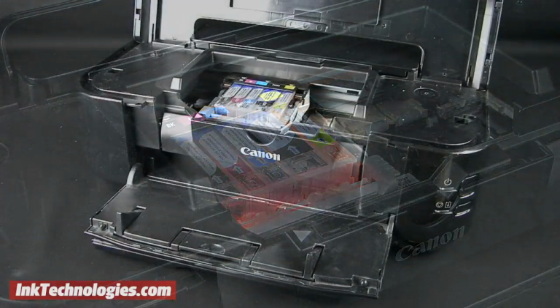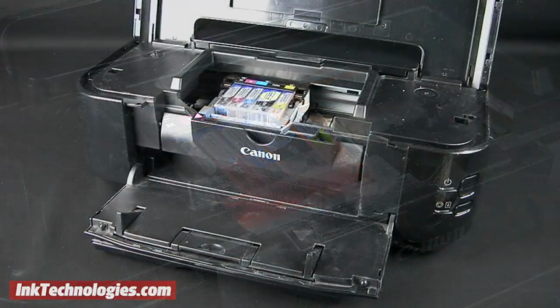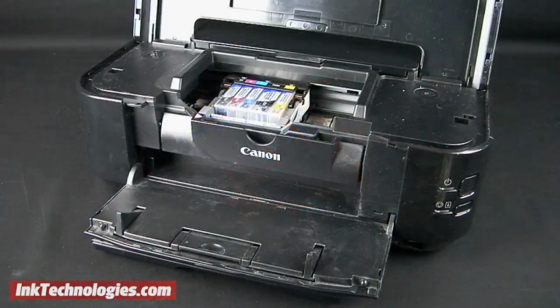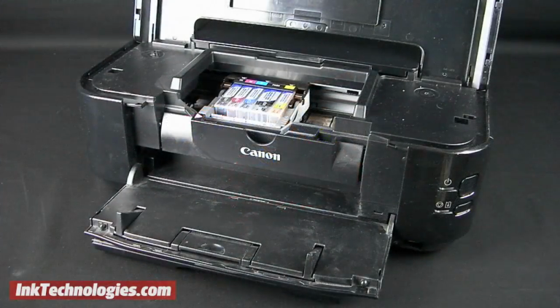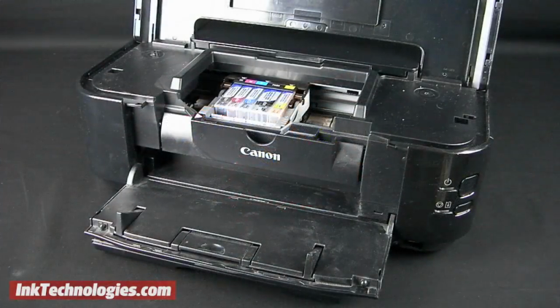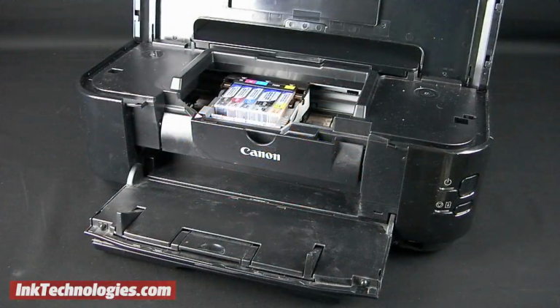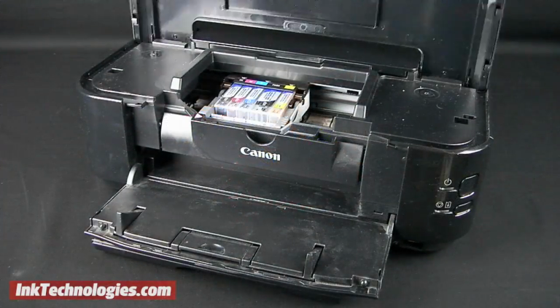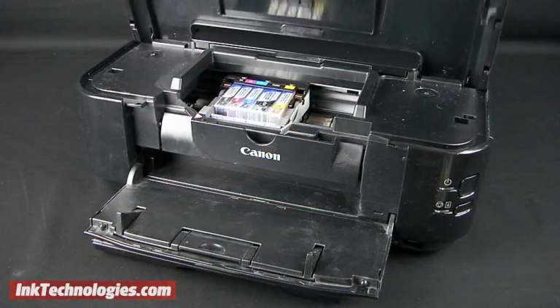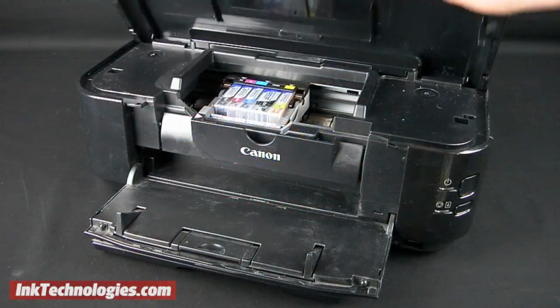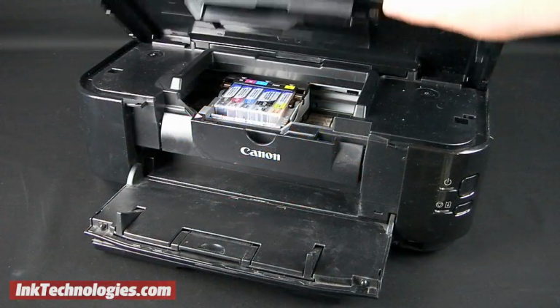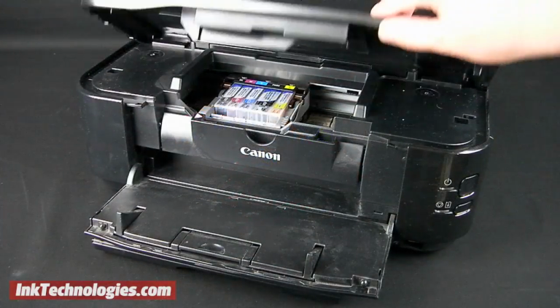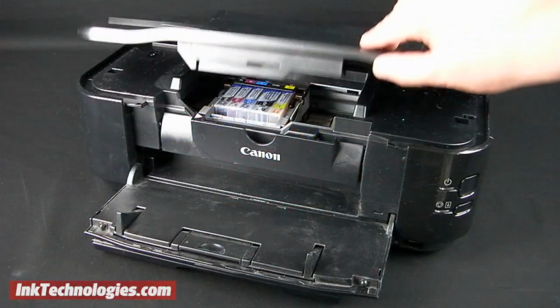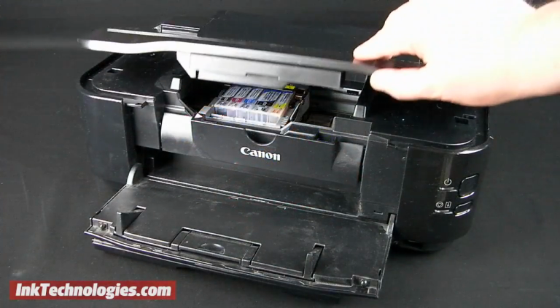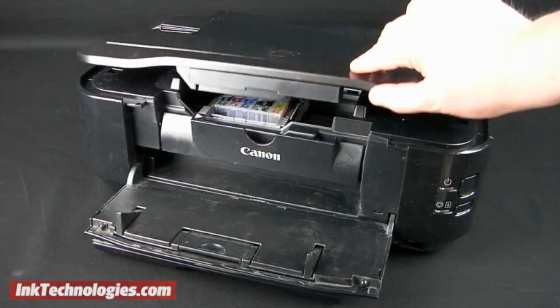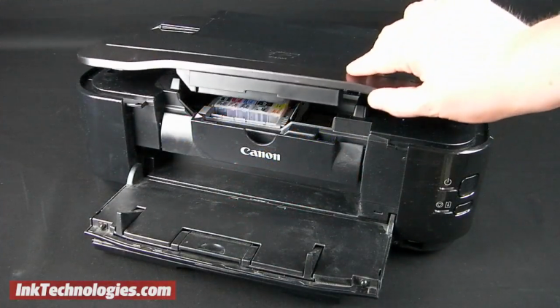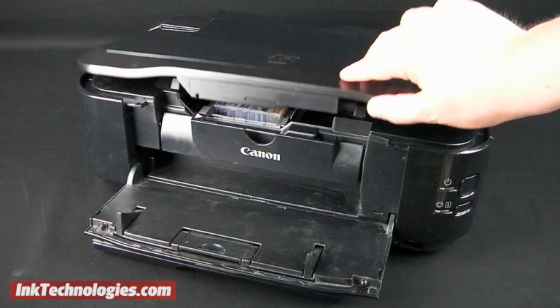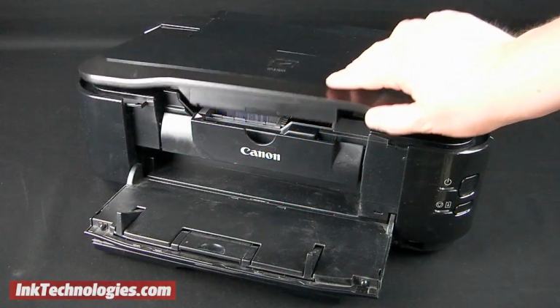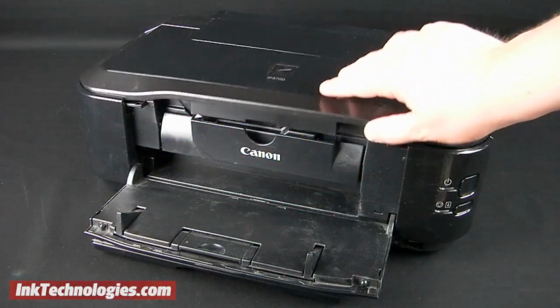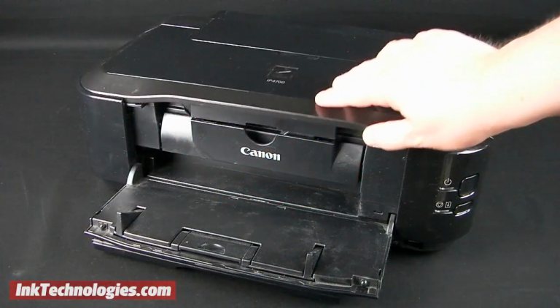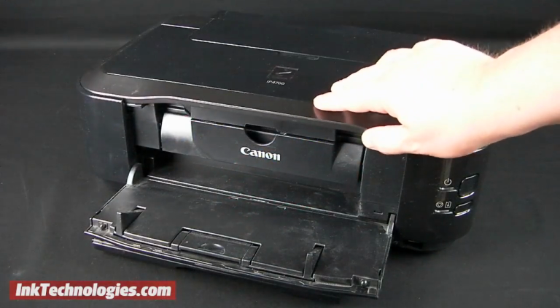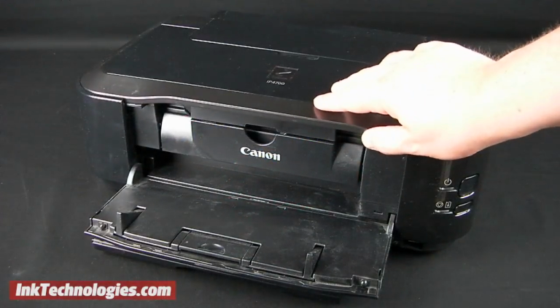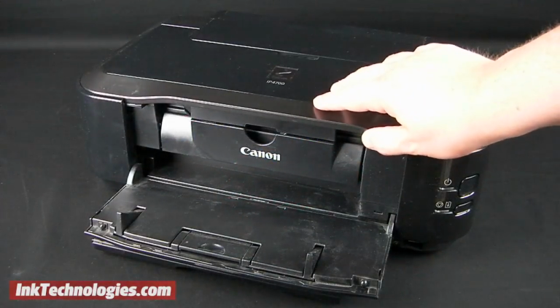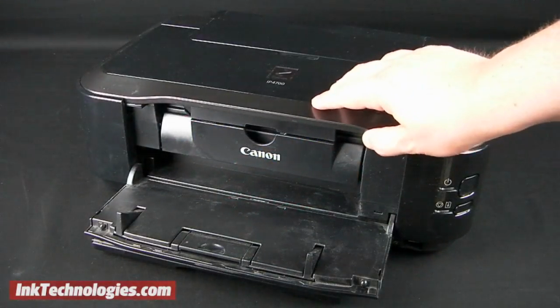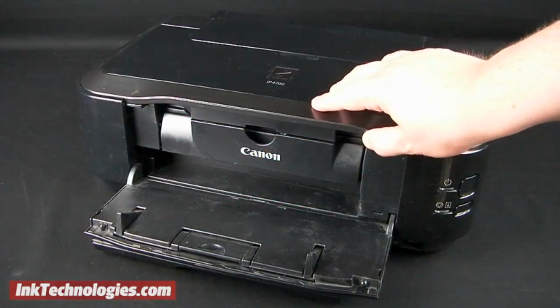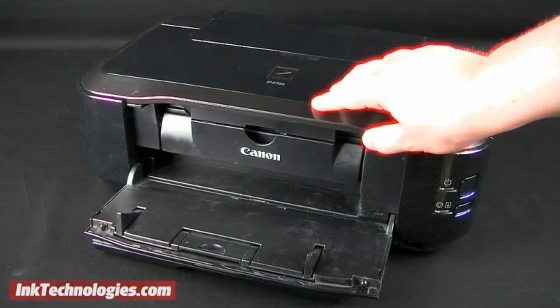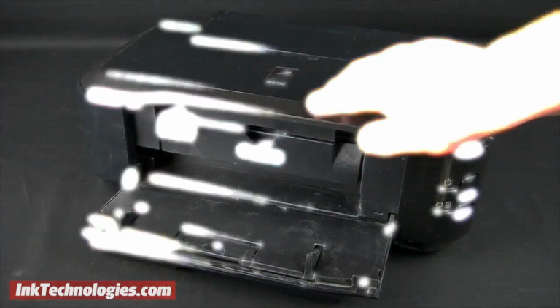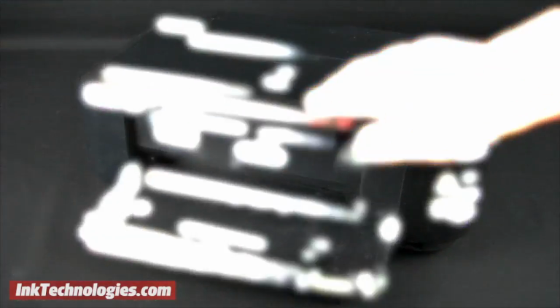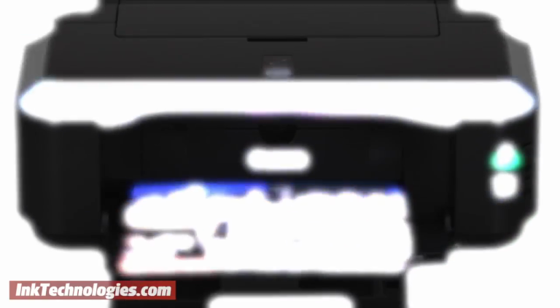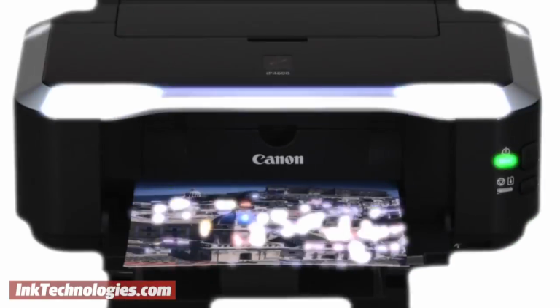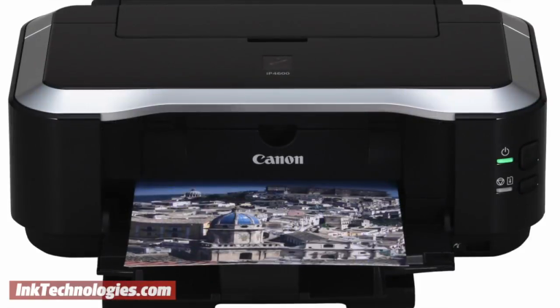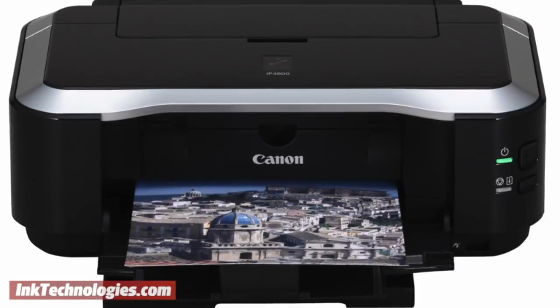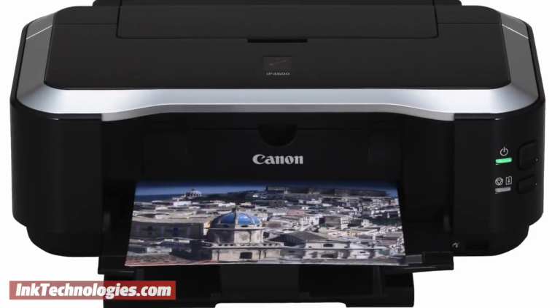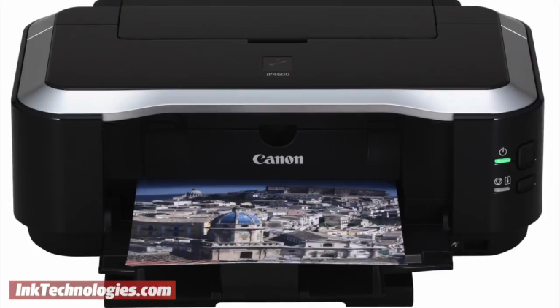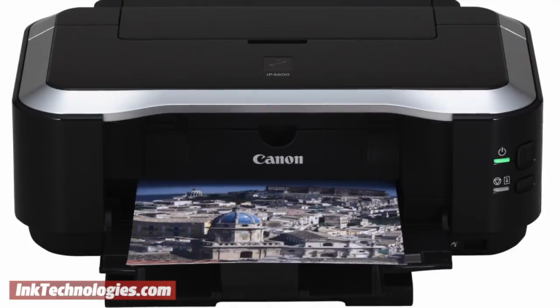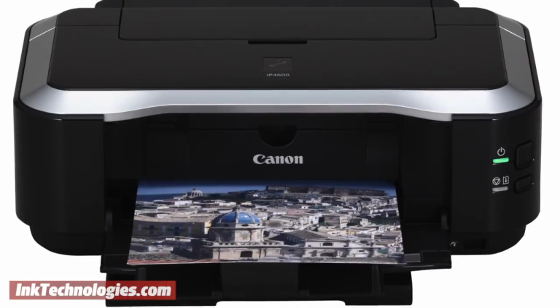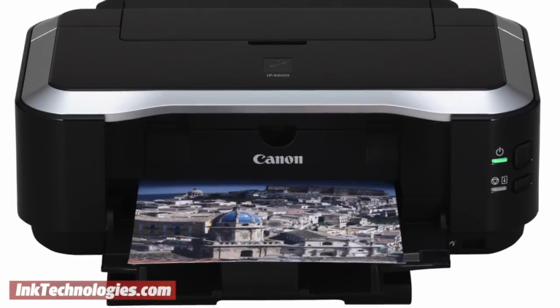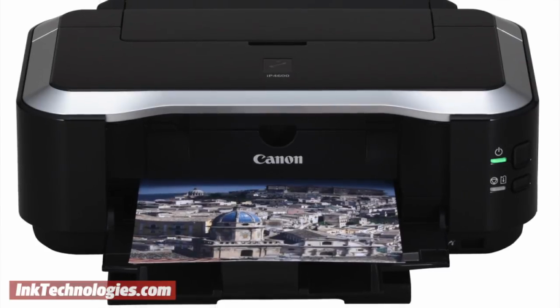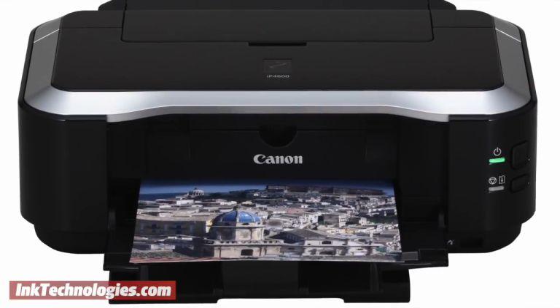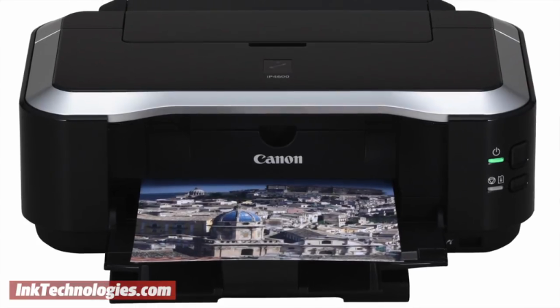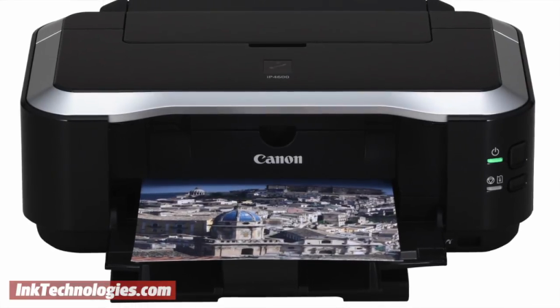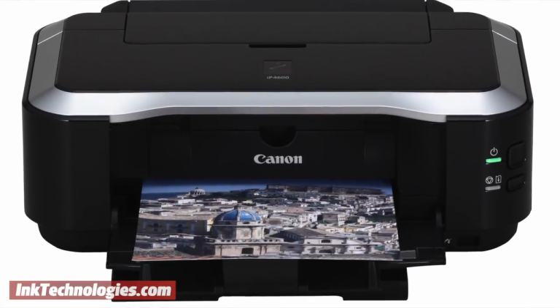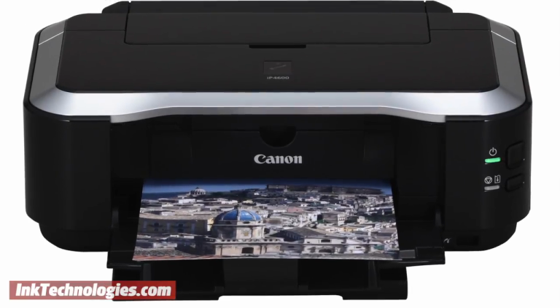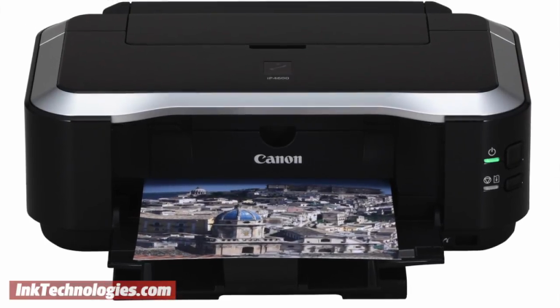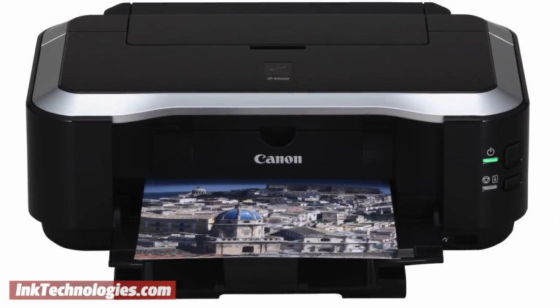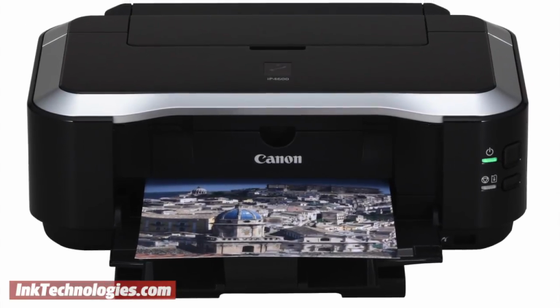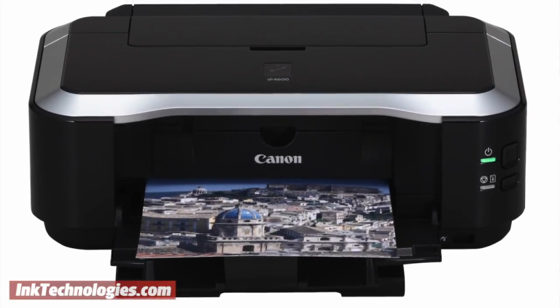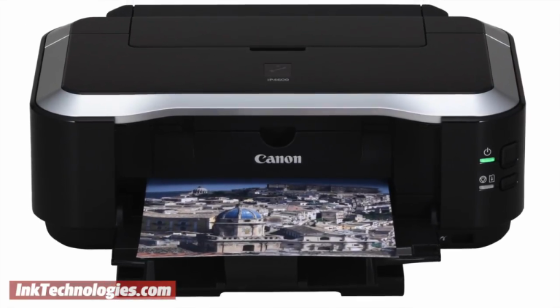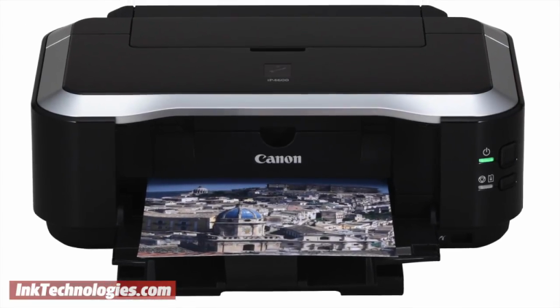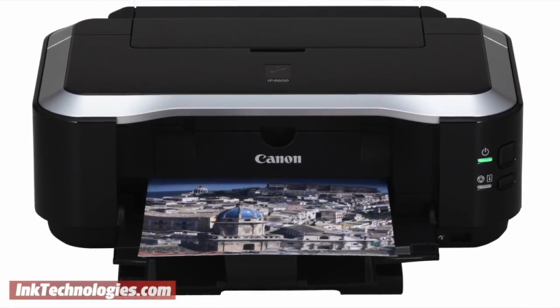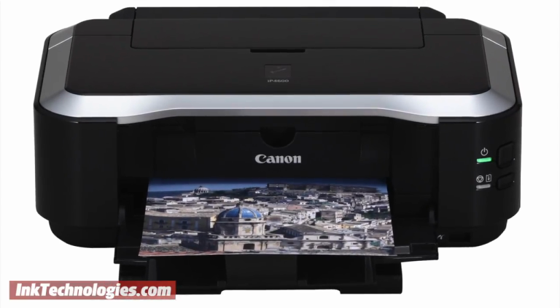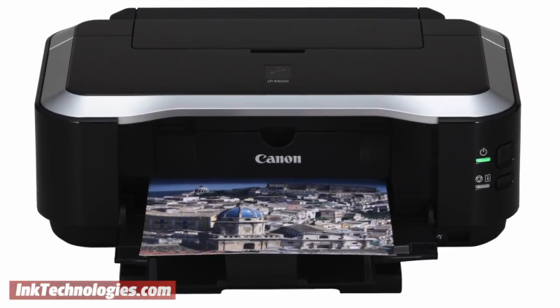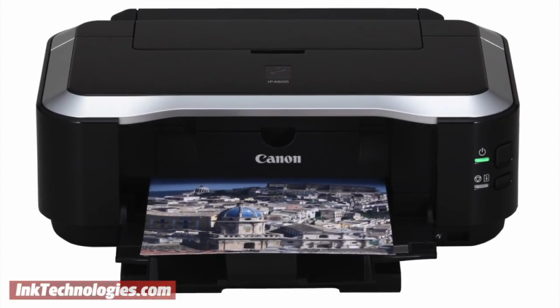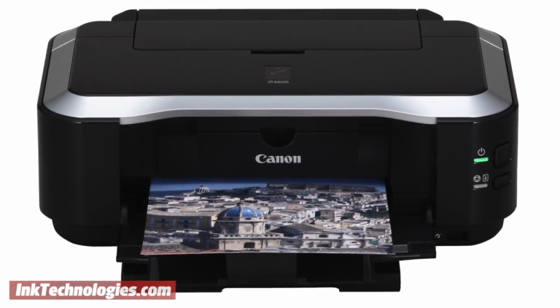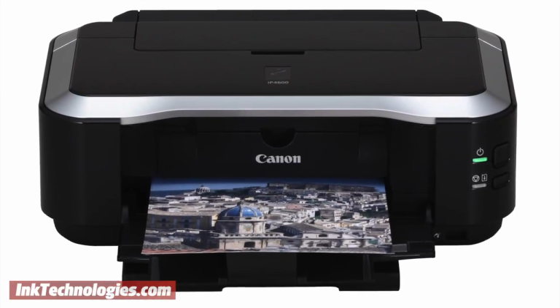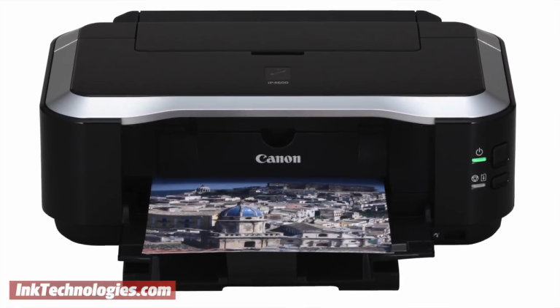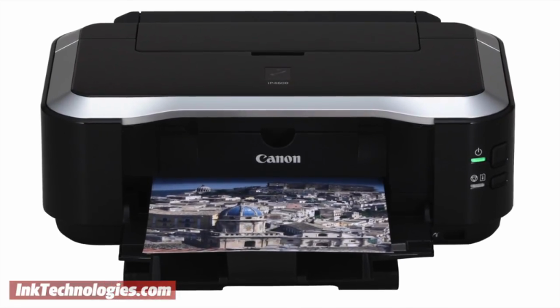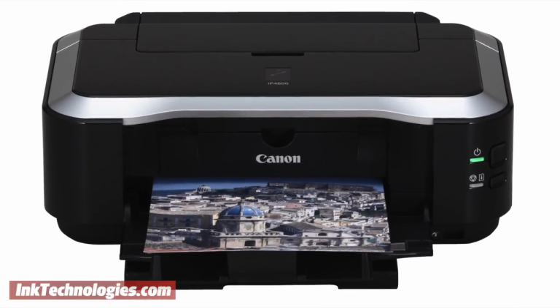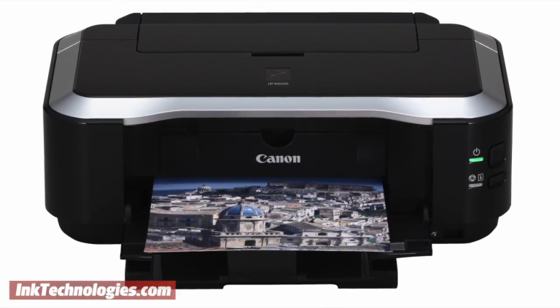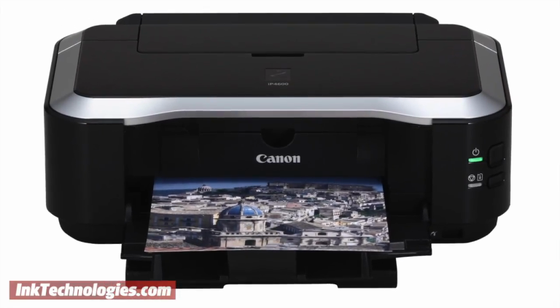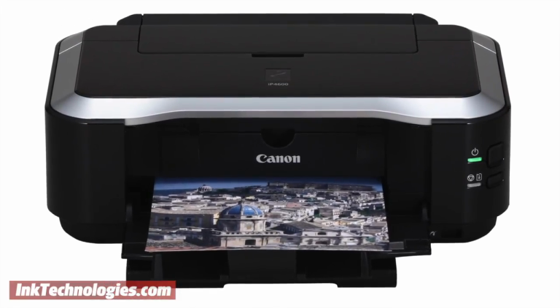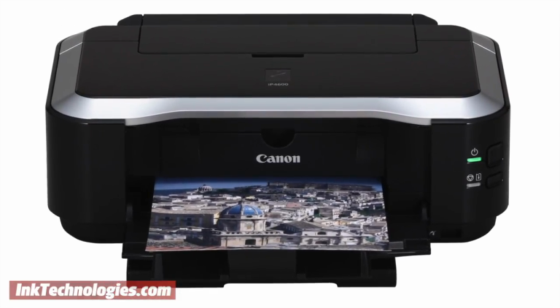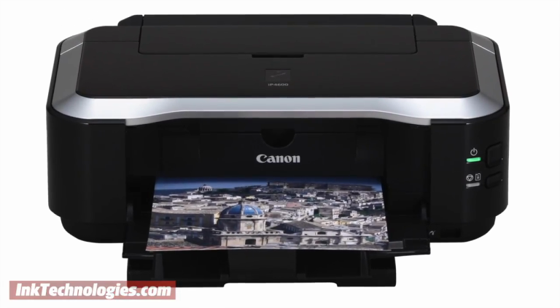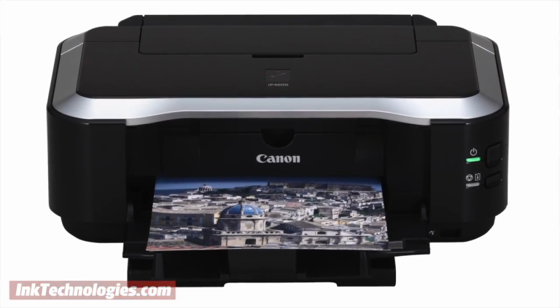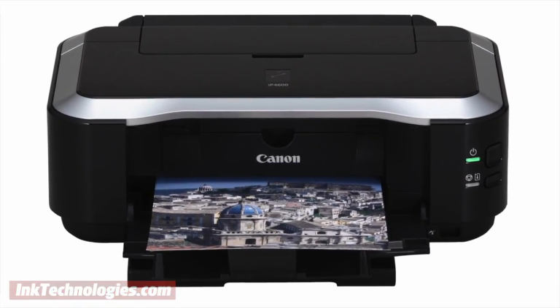Lower the cover down into place. You are now ready to resume printing with your Canon PIXMA IP4600 printer.